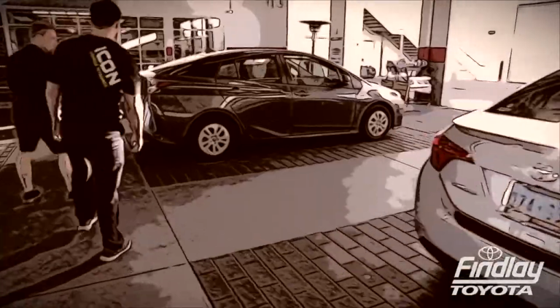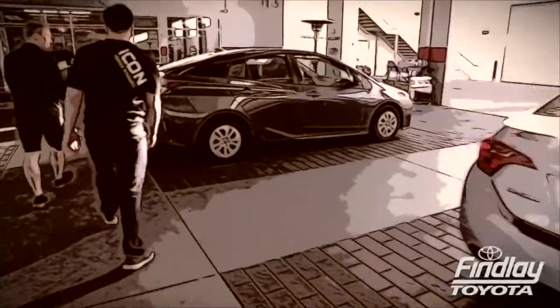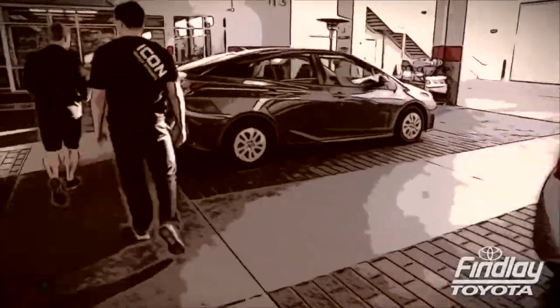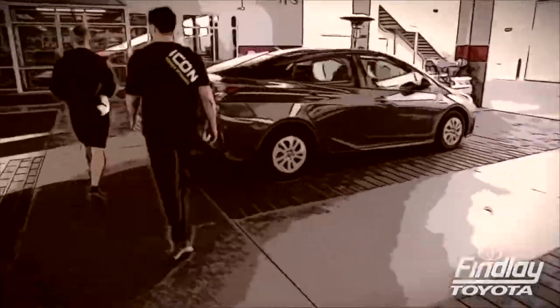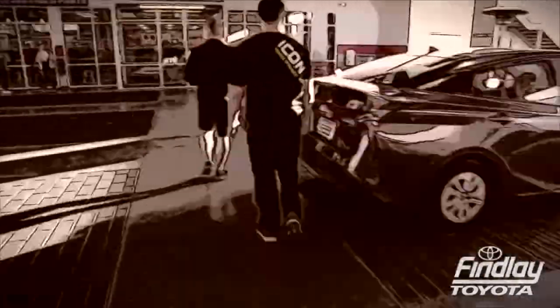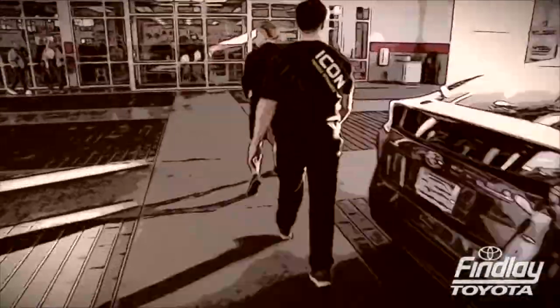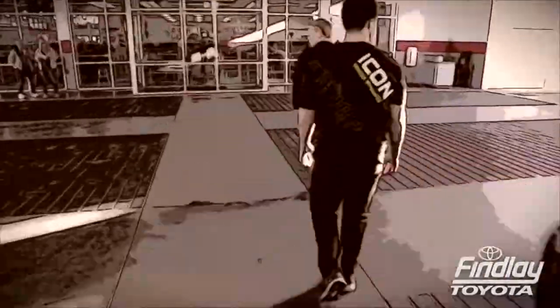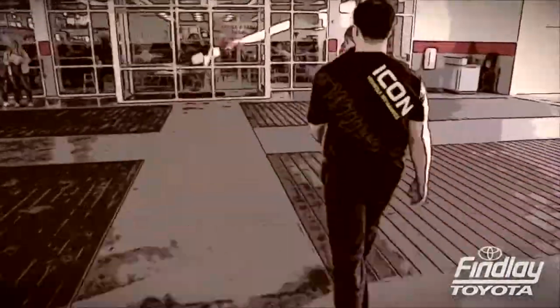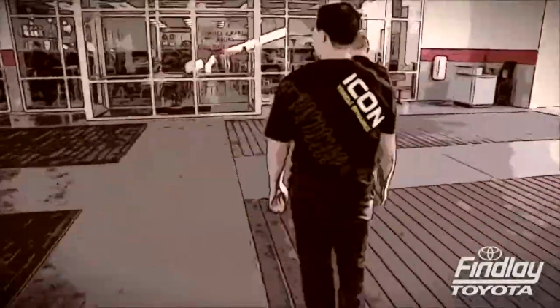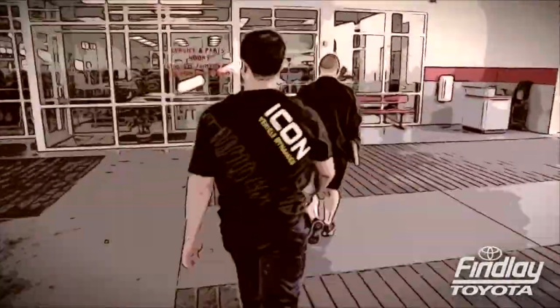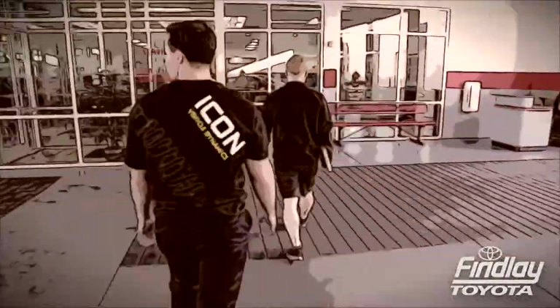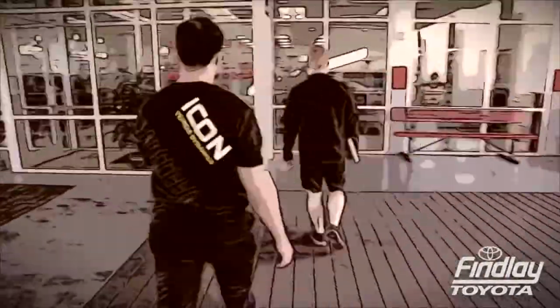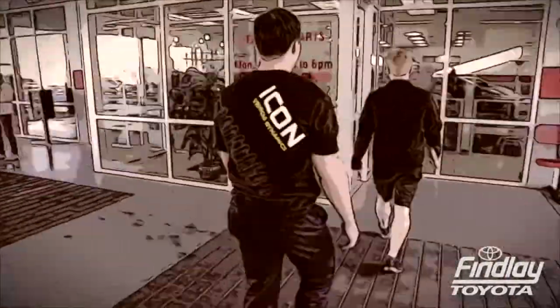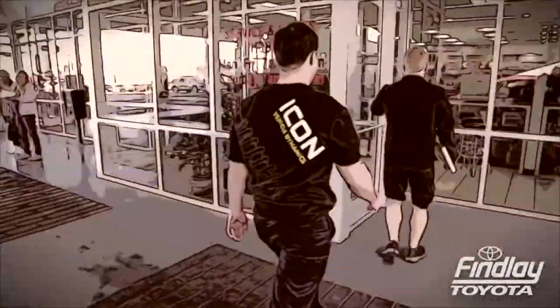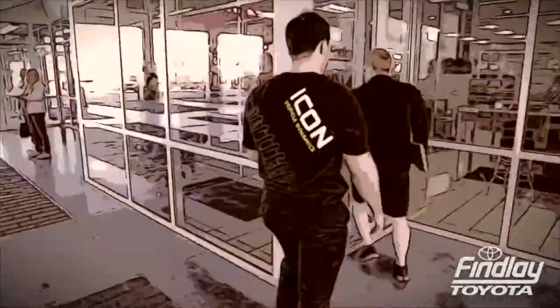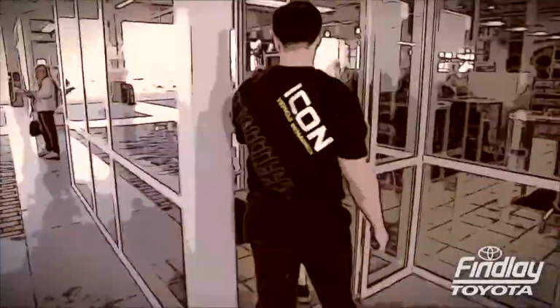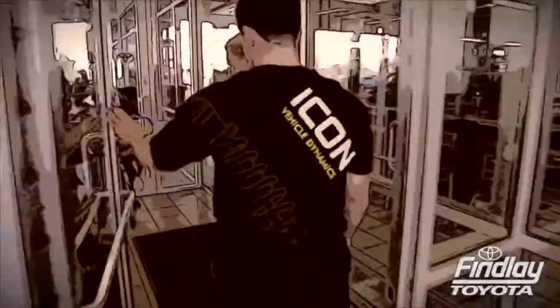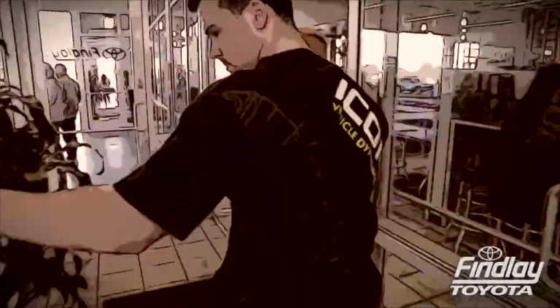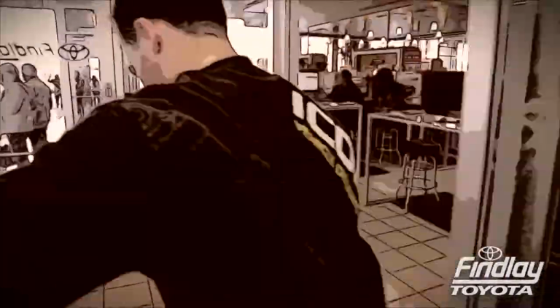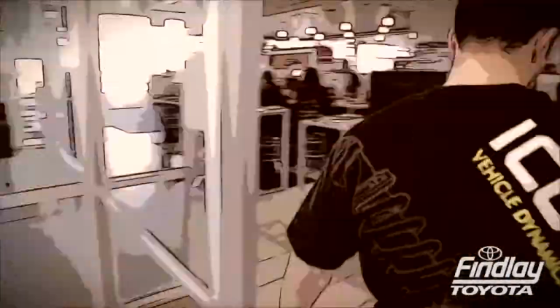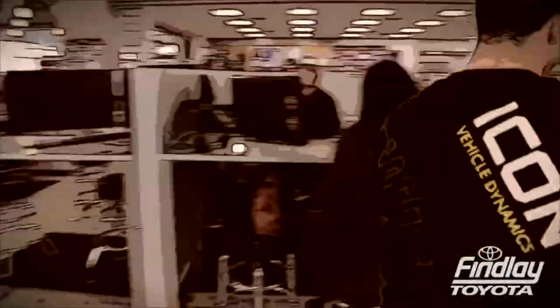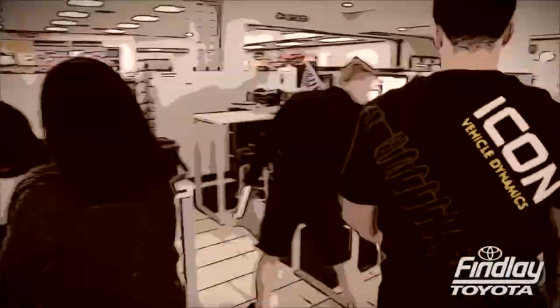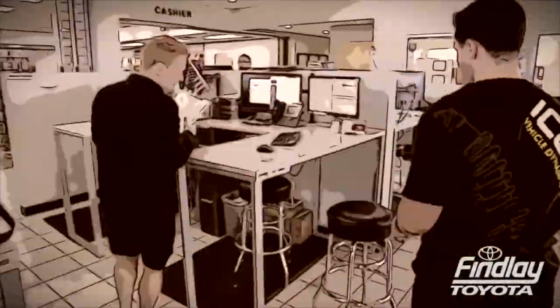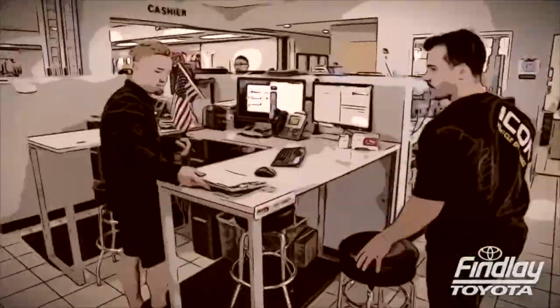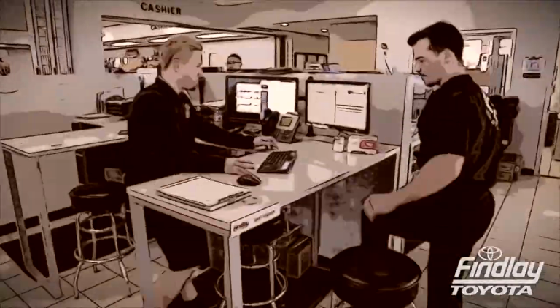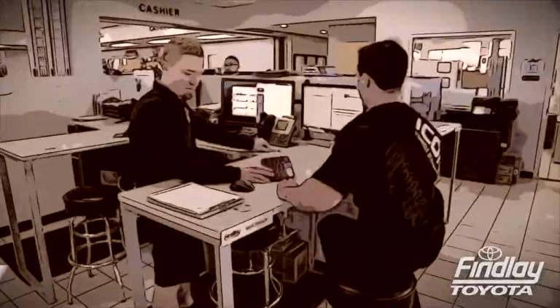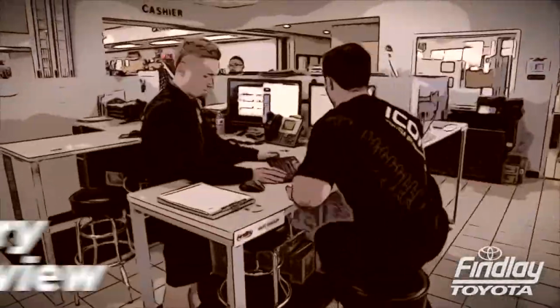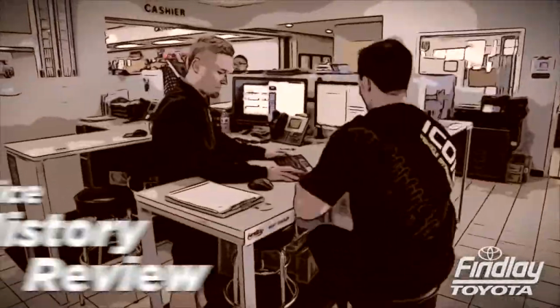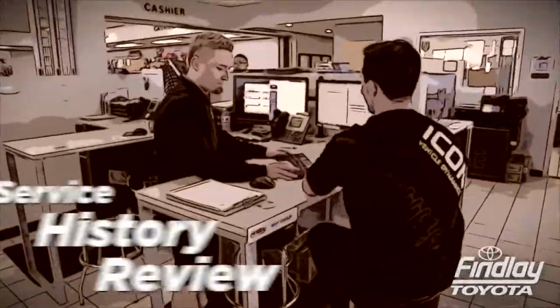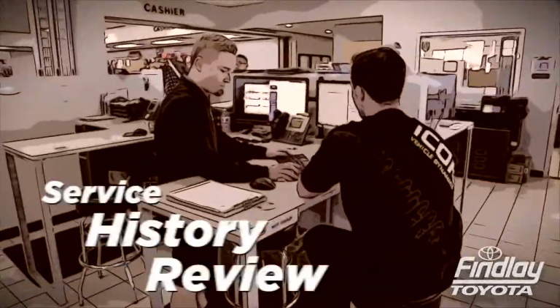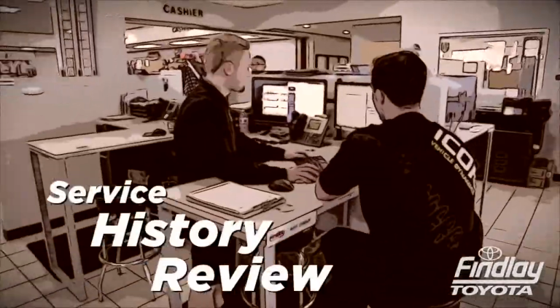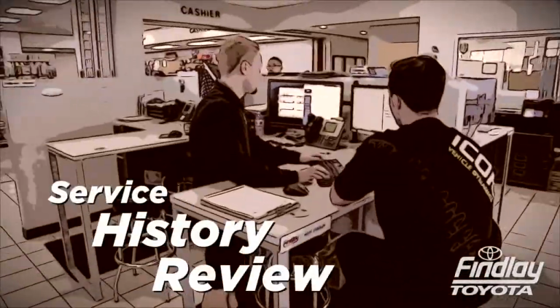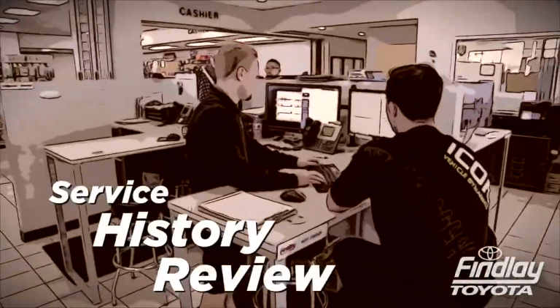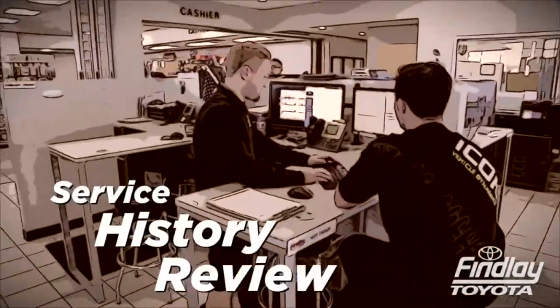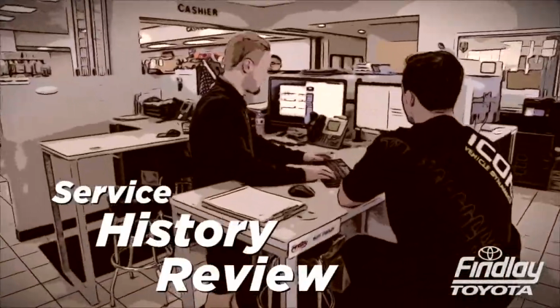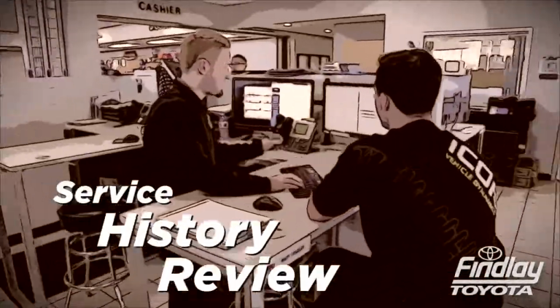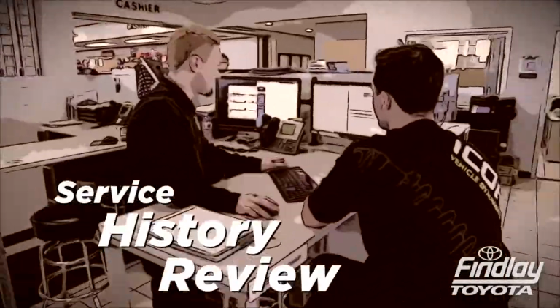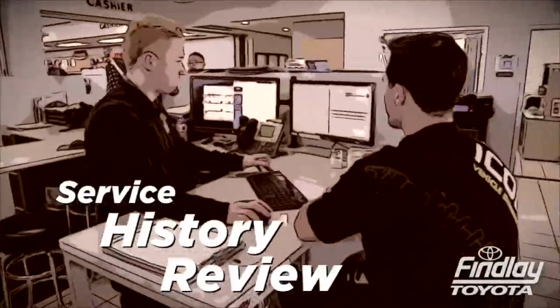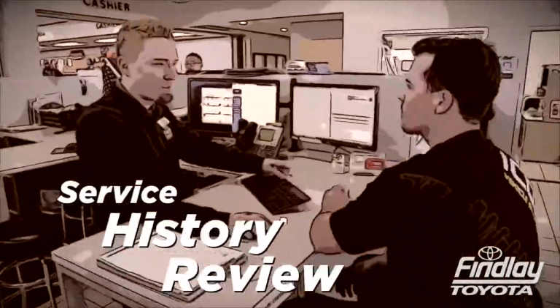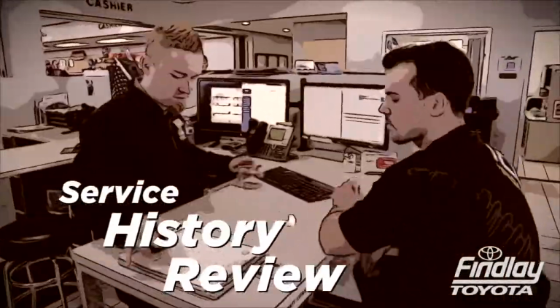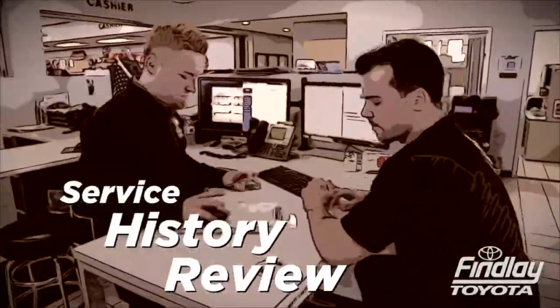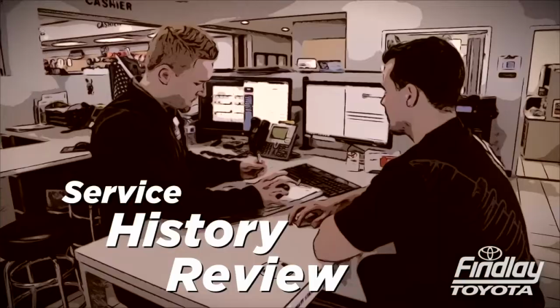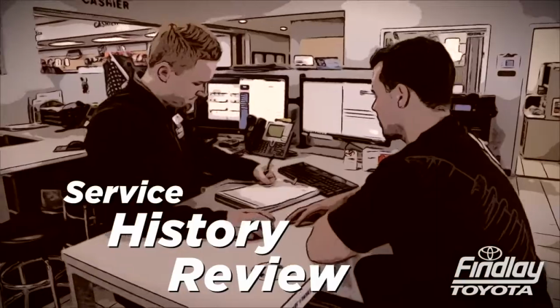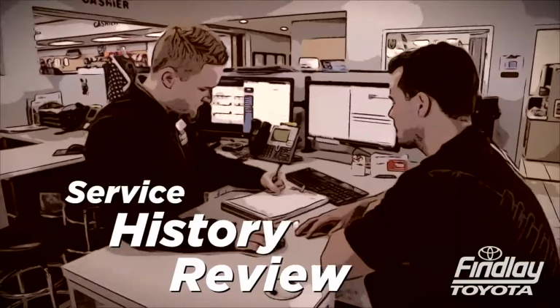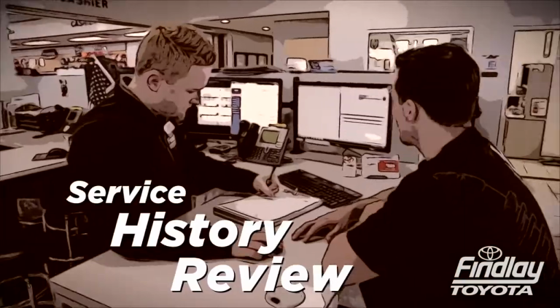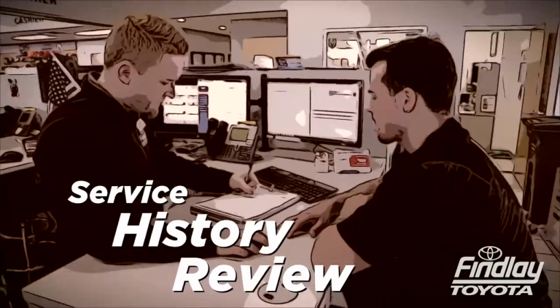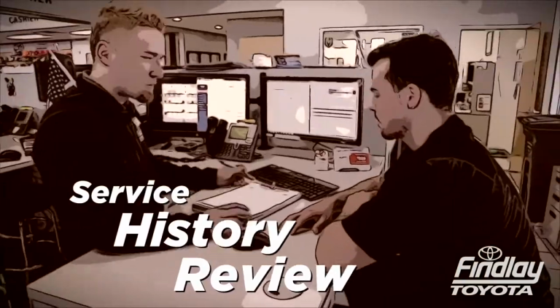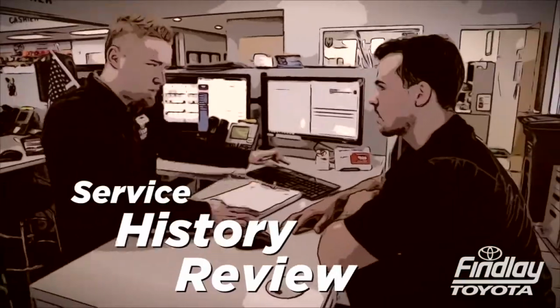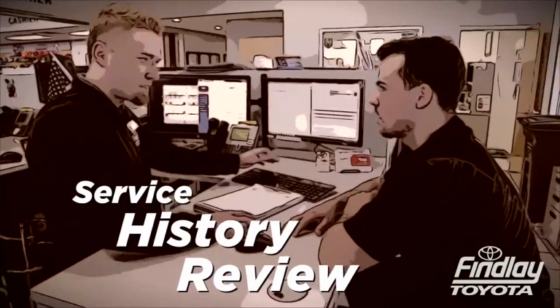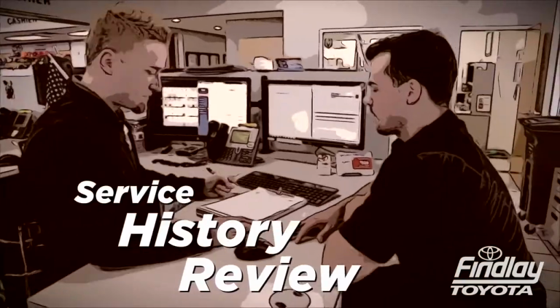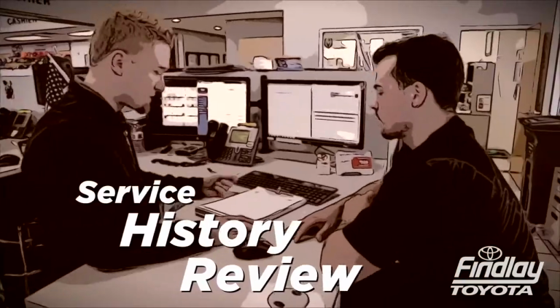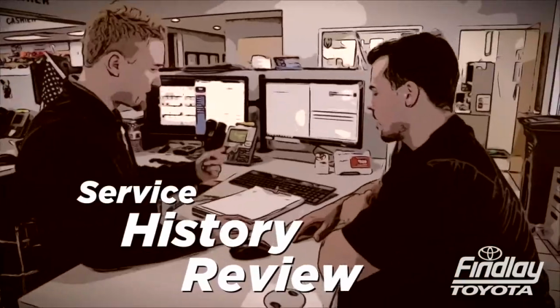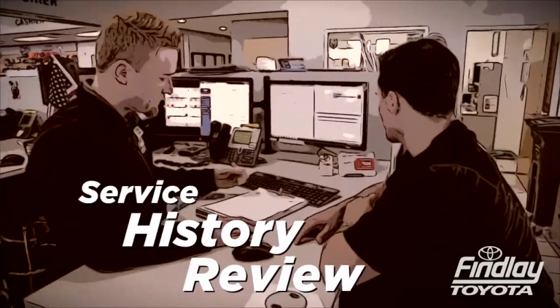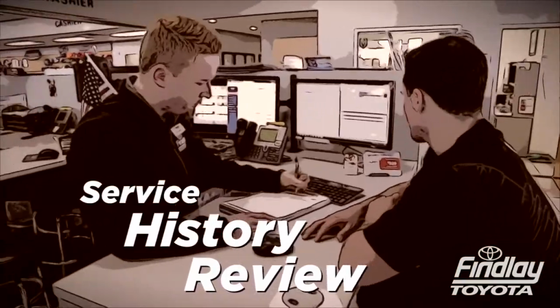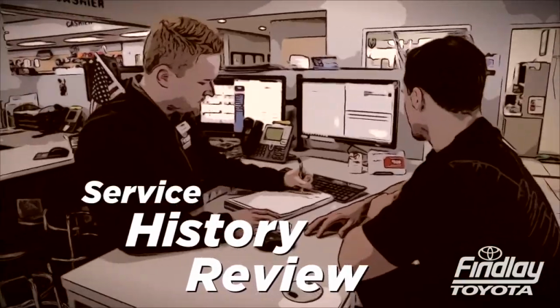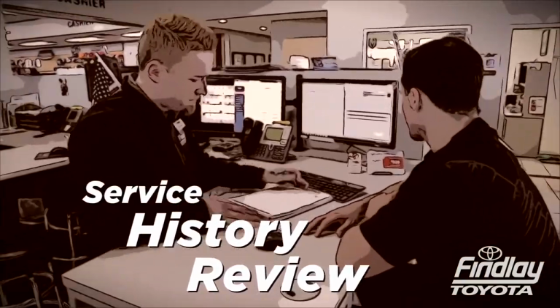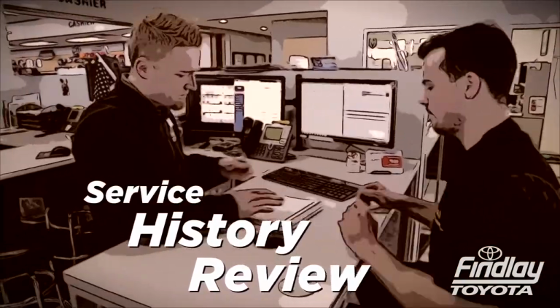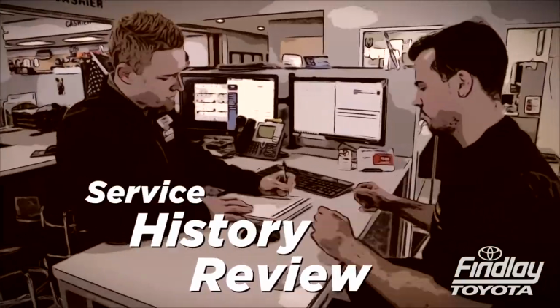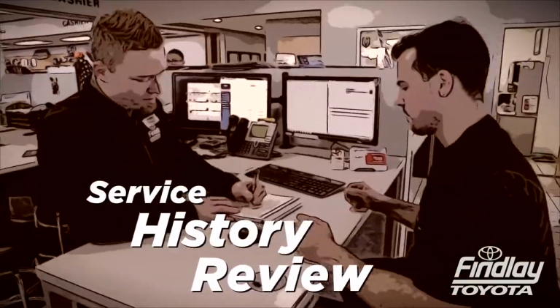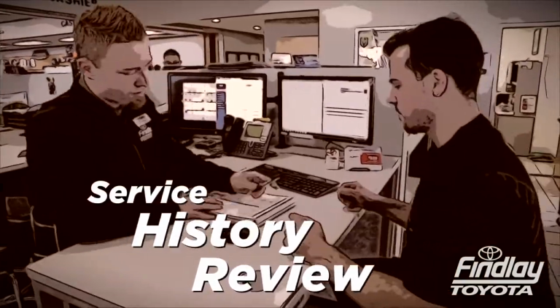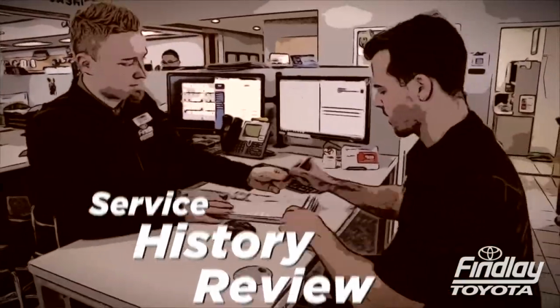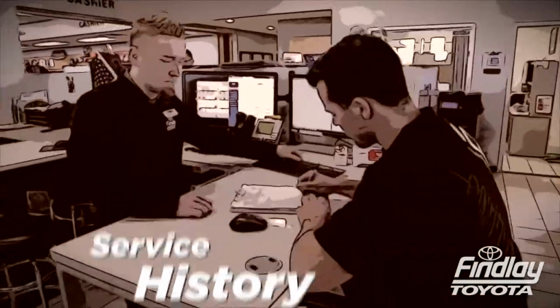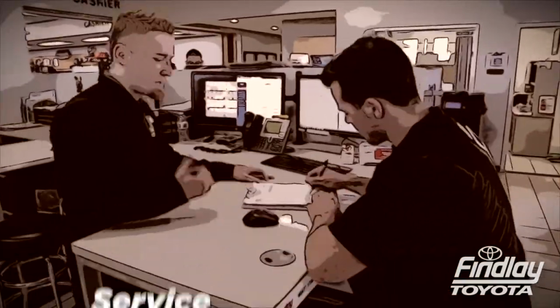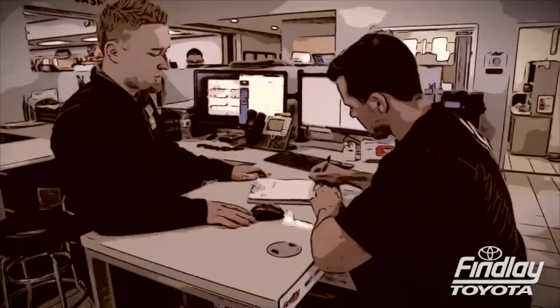Next you're ushered to a service advisor's desk. At the desk your service history is reviewed, checking for special notices or requests.